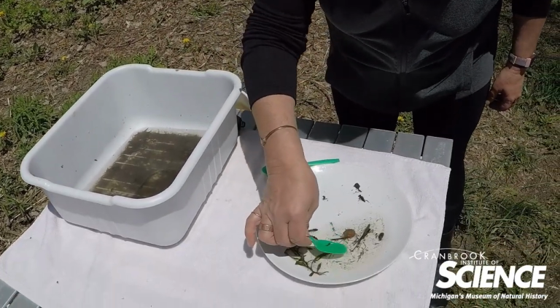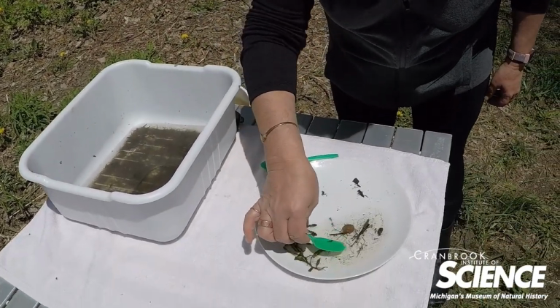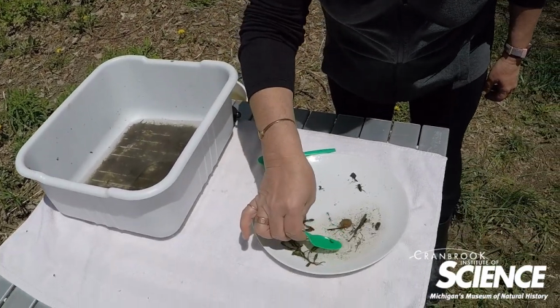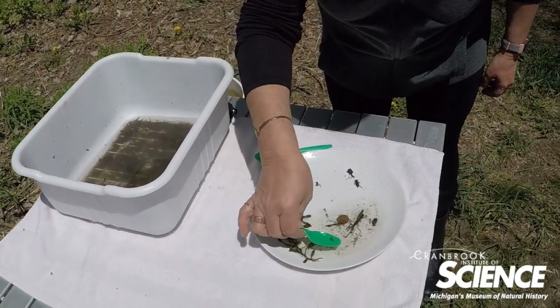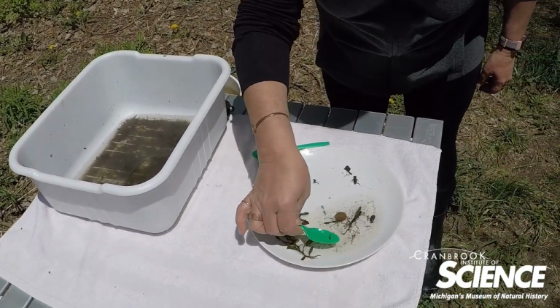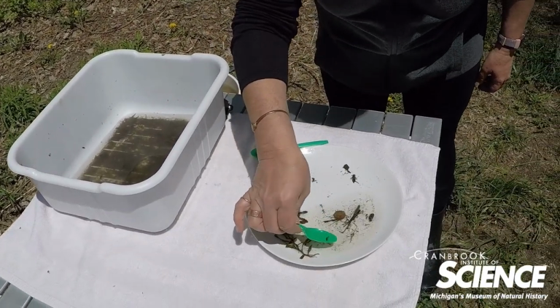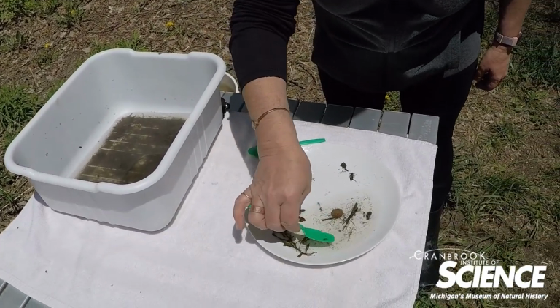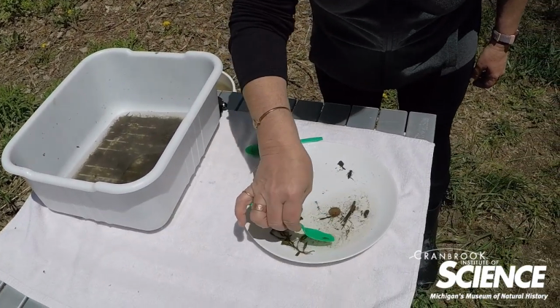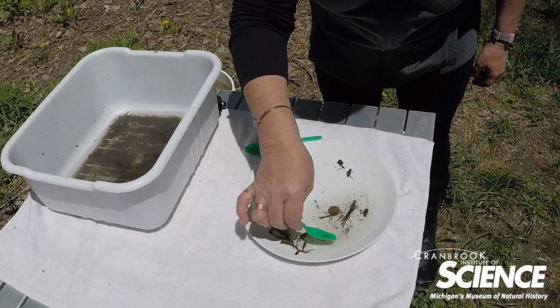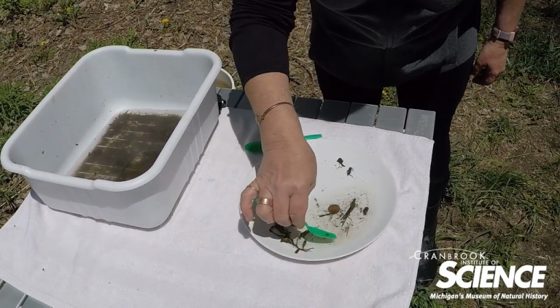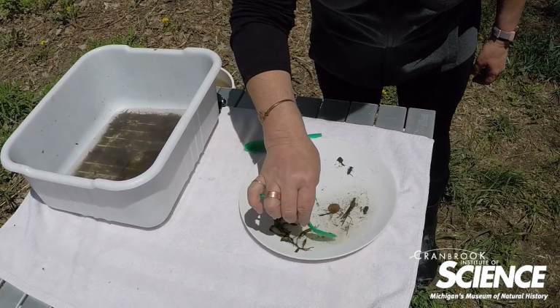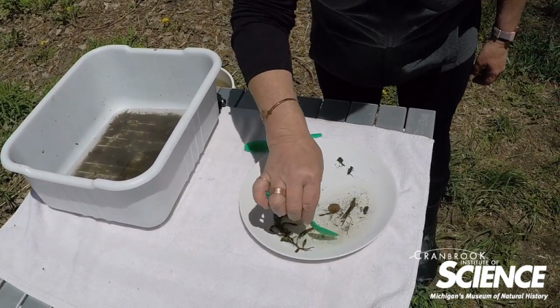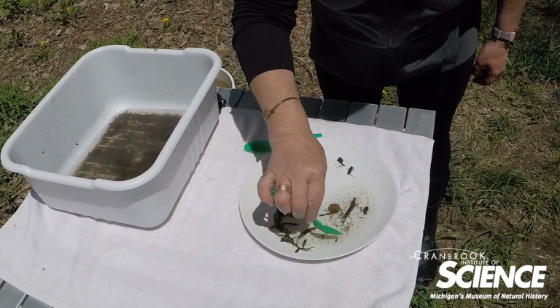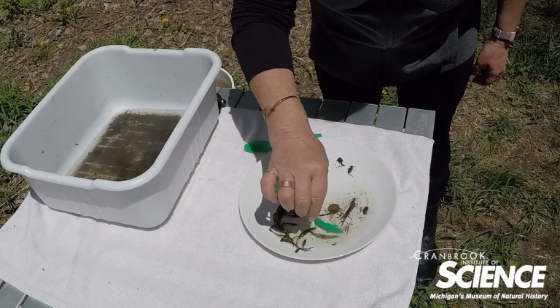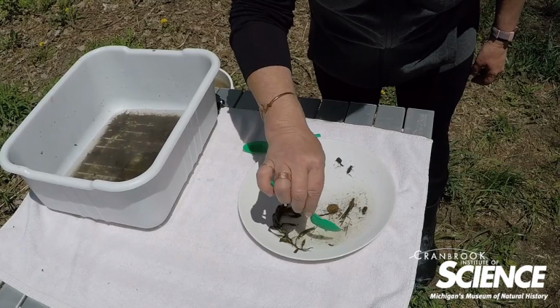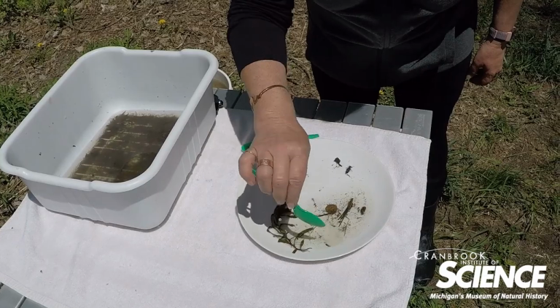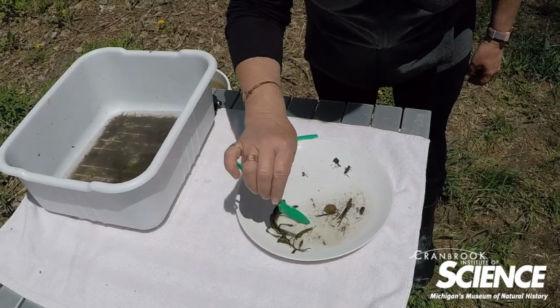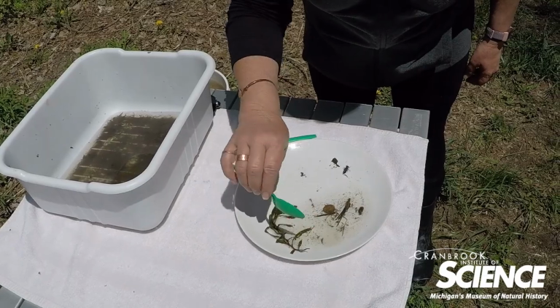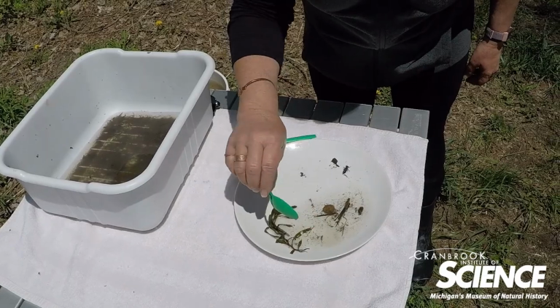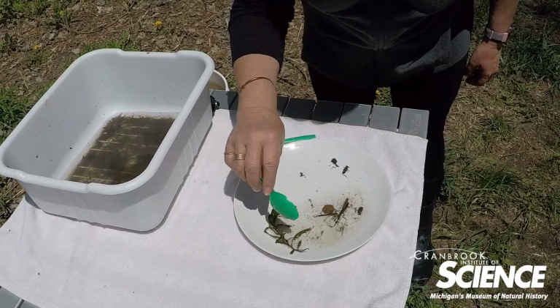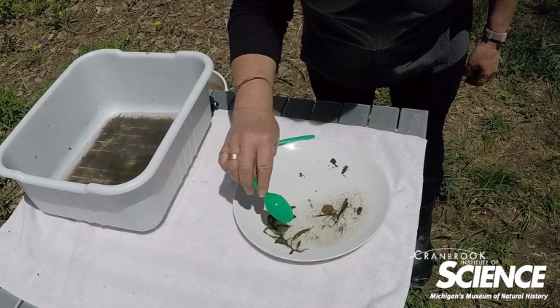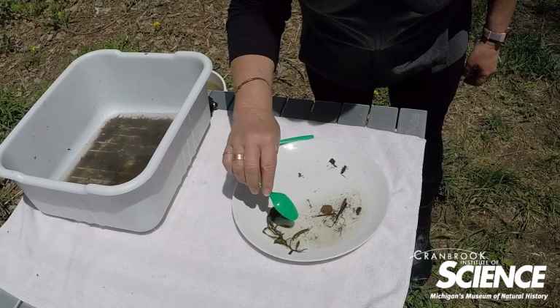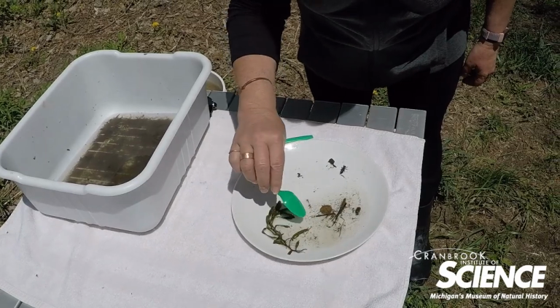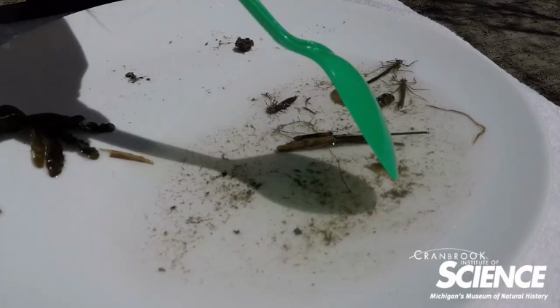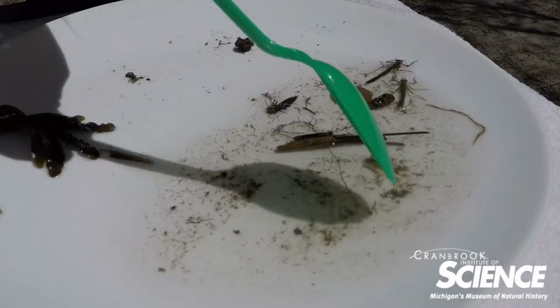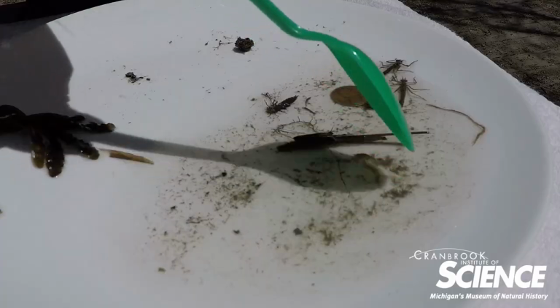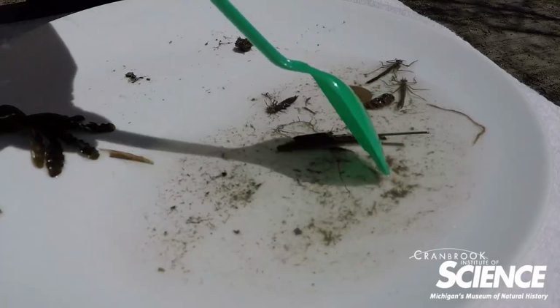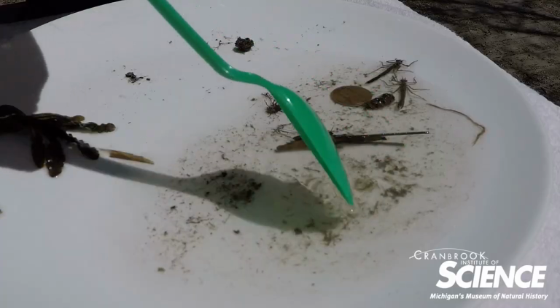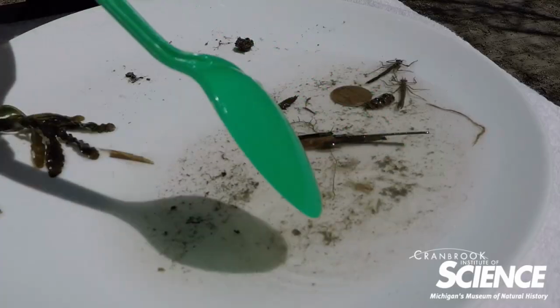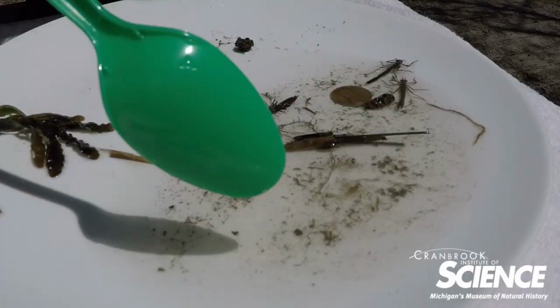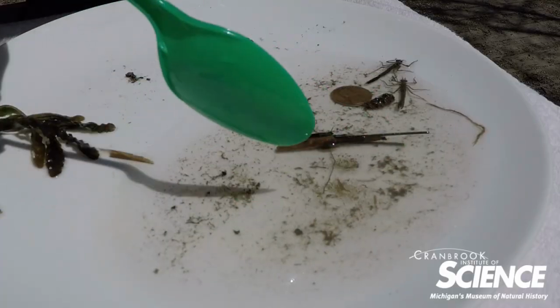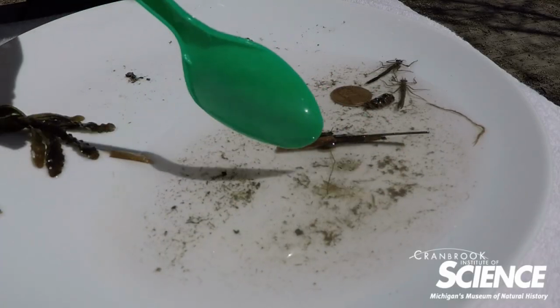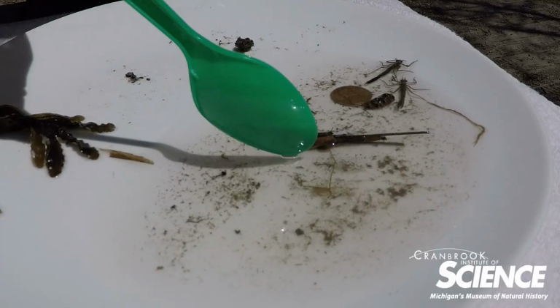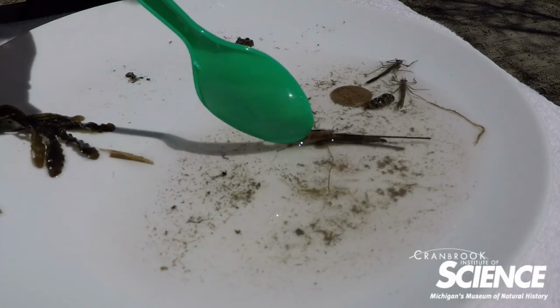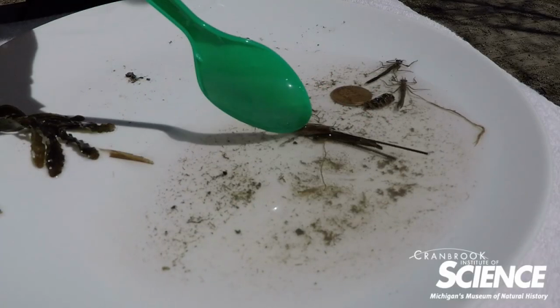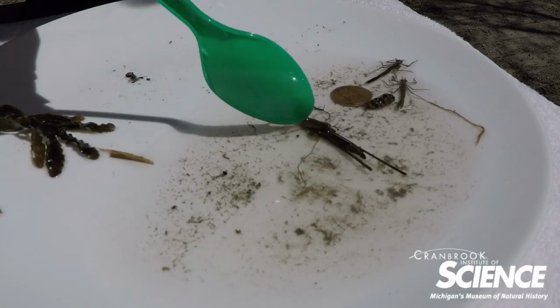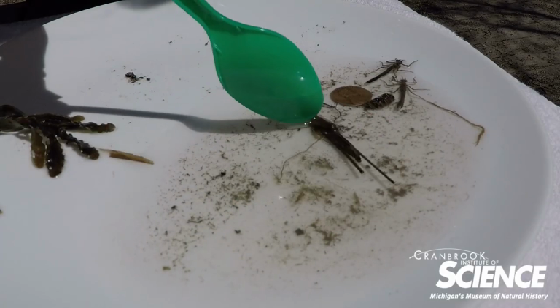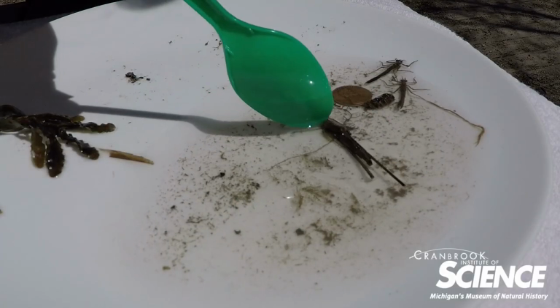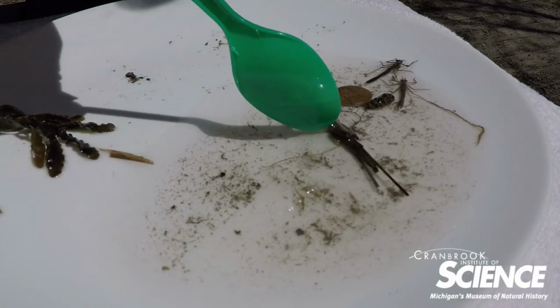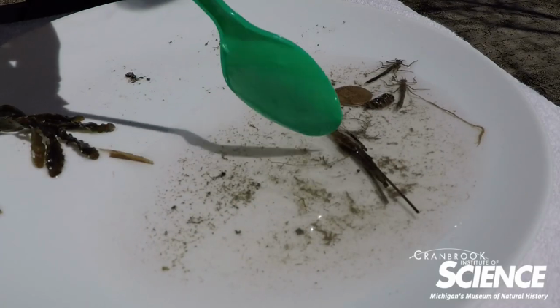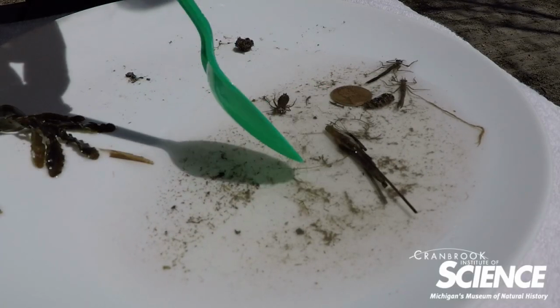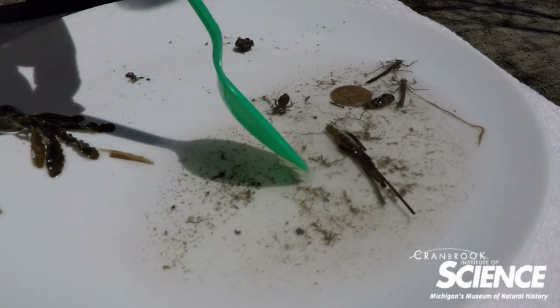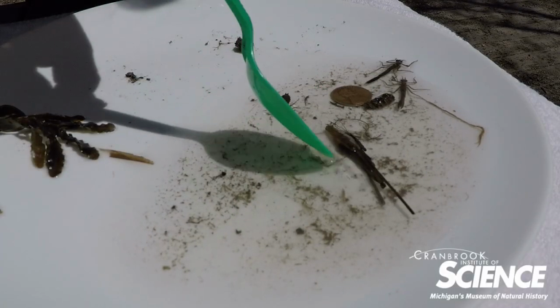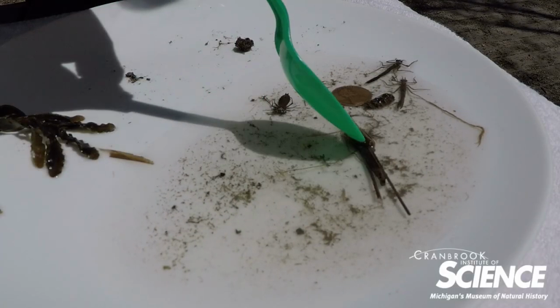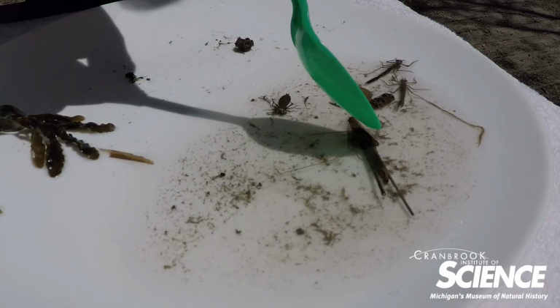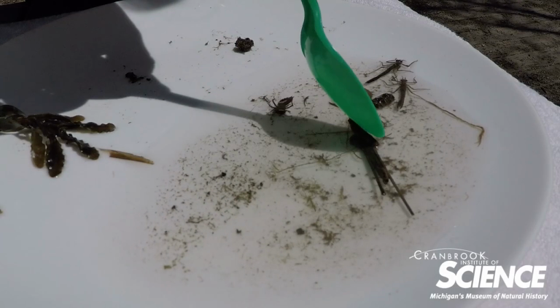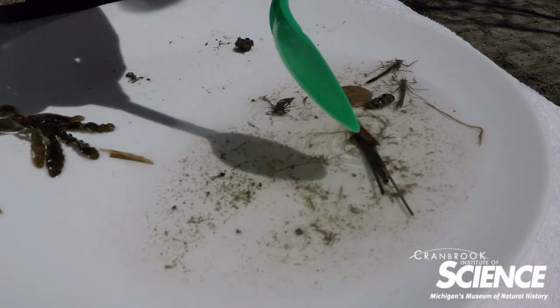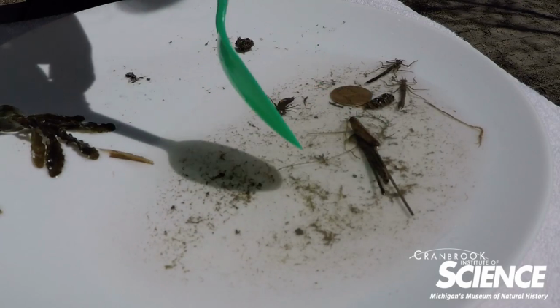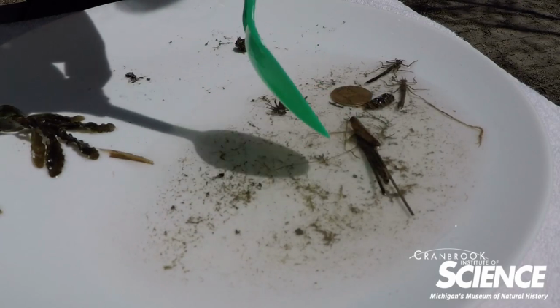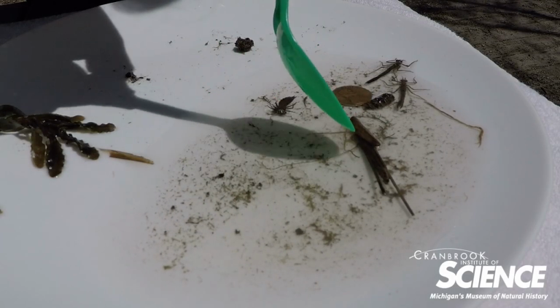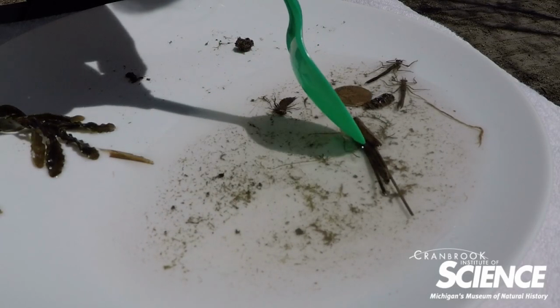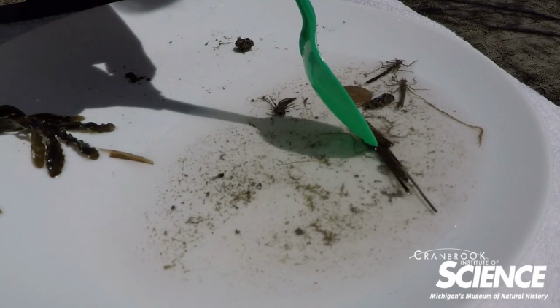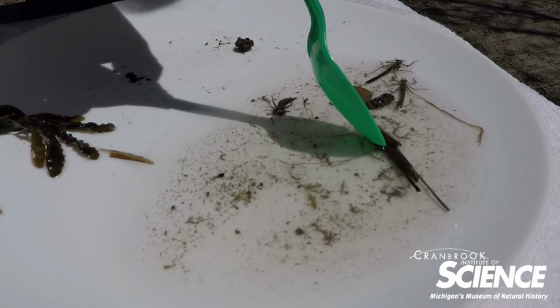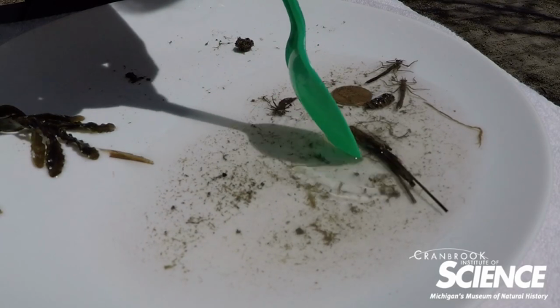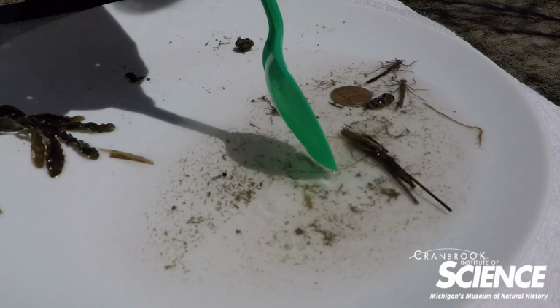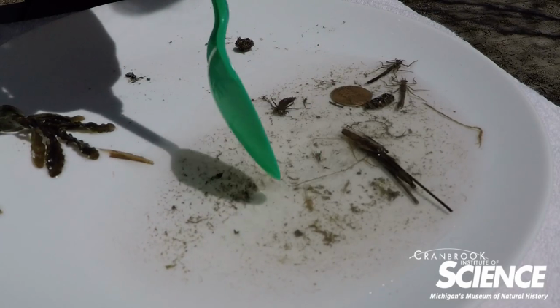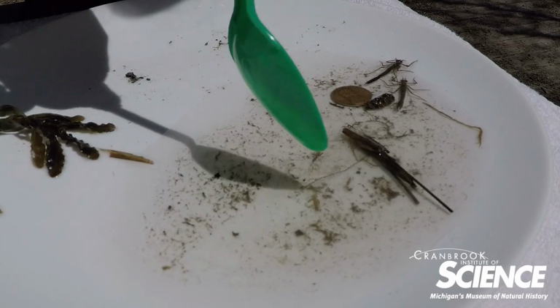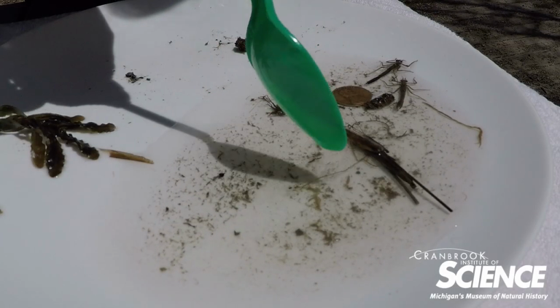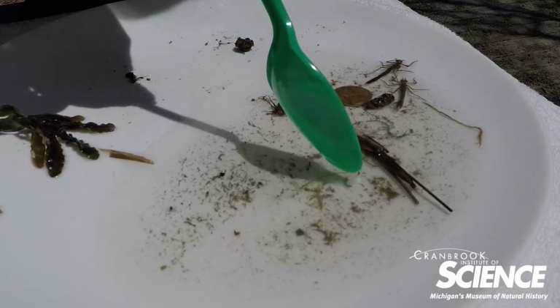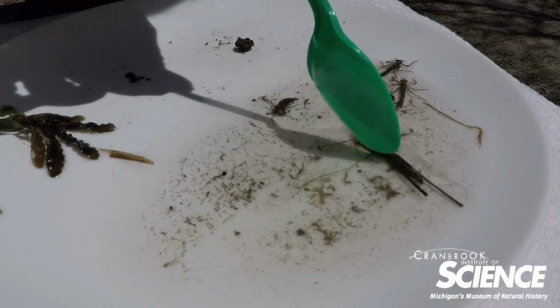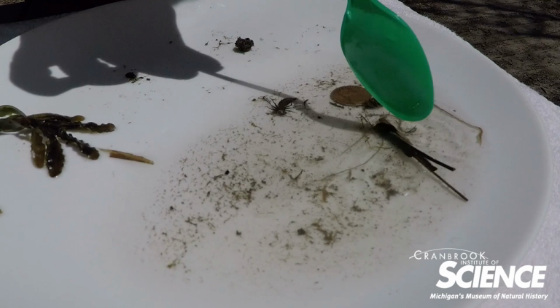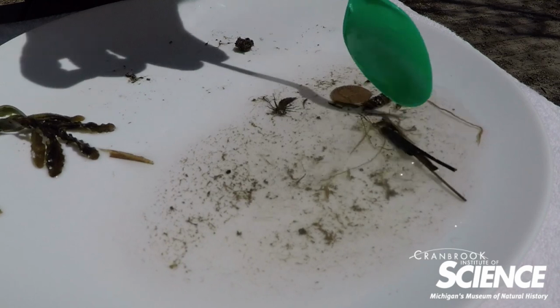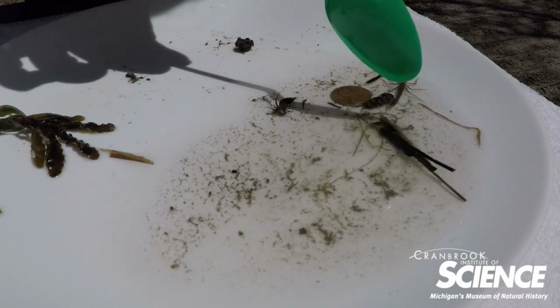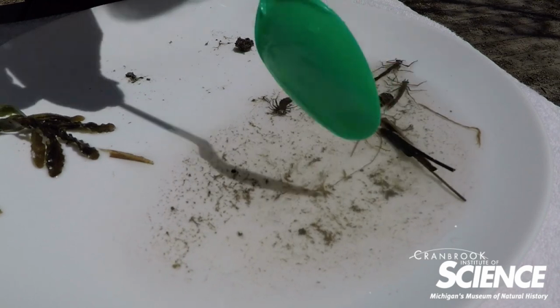This right here is a scud — a freshwater shrimp, so to speak. They don't get much bigger than this little guy, so don't plan on eating these for dinner here in Michigan.